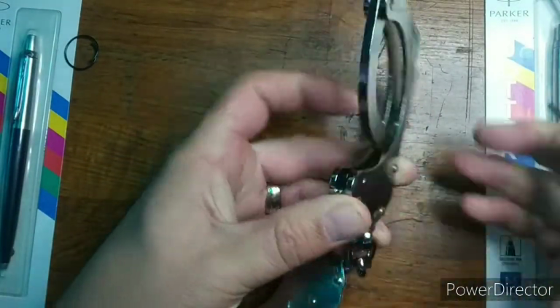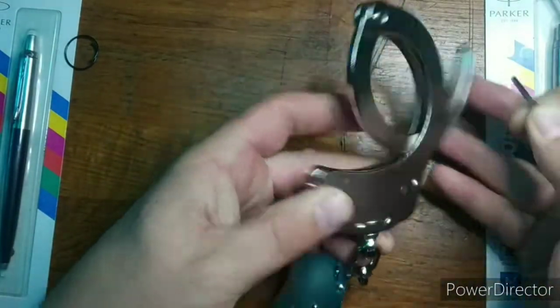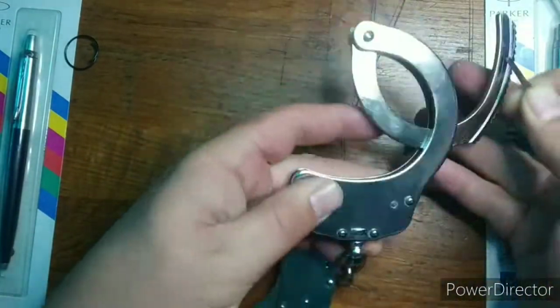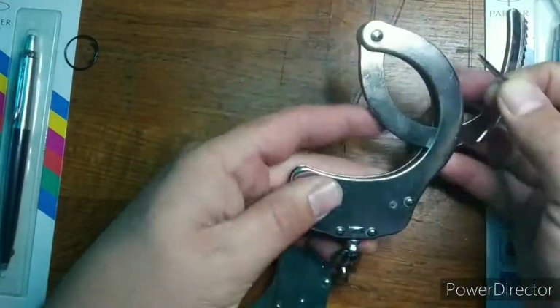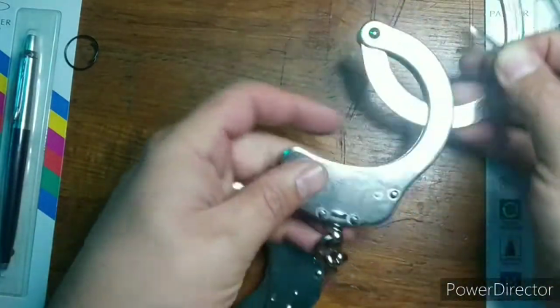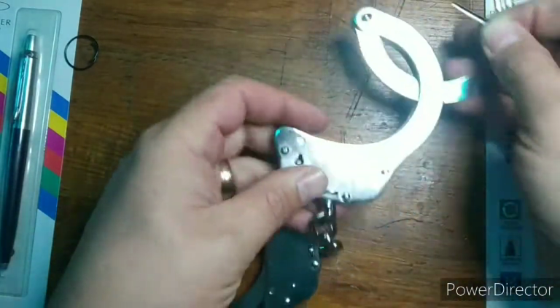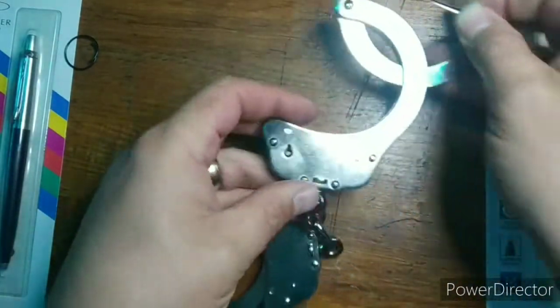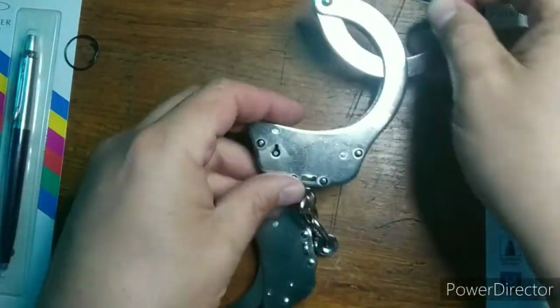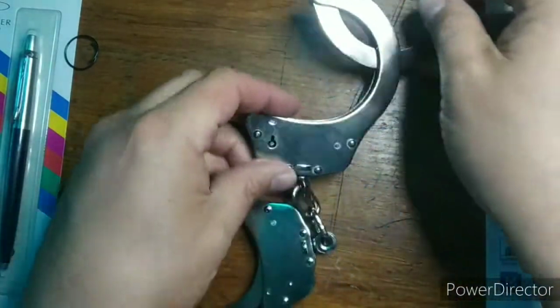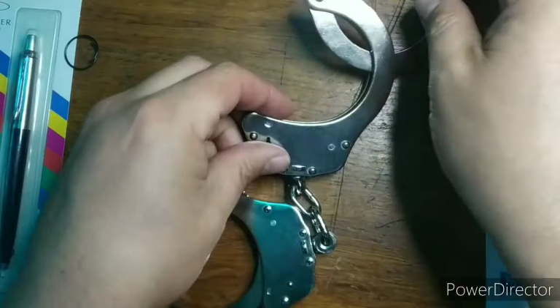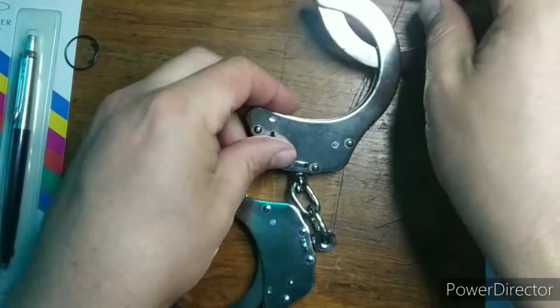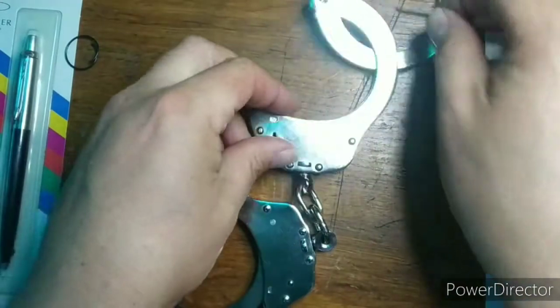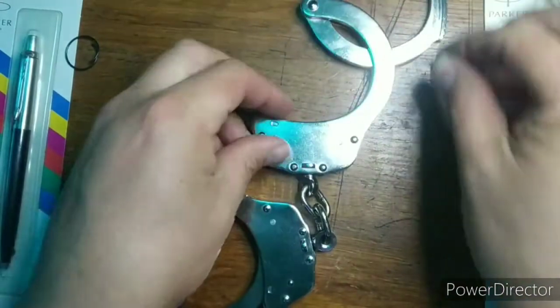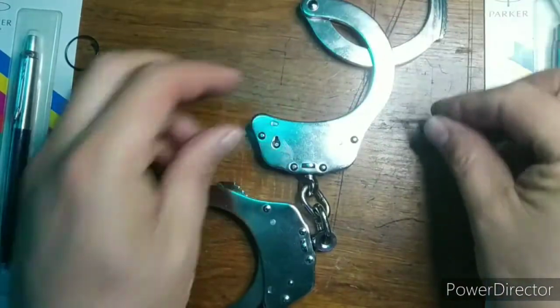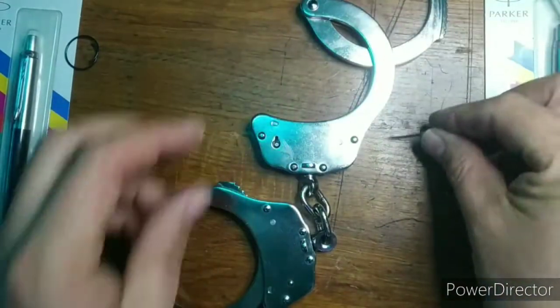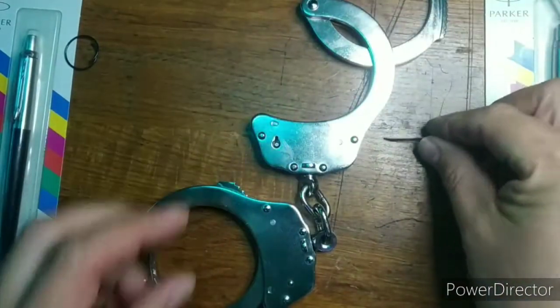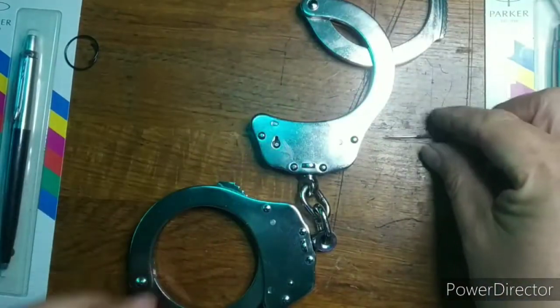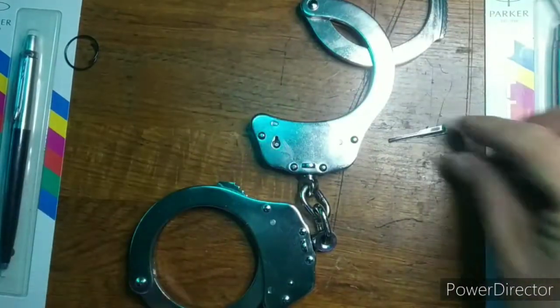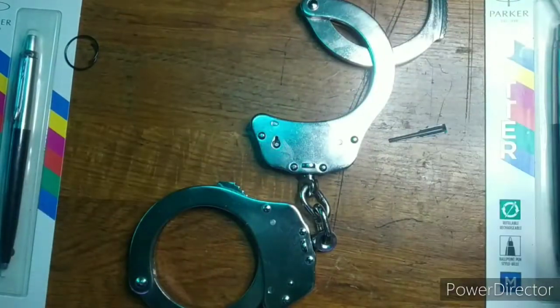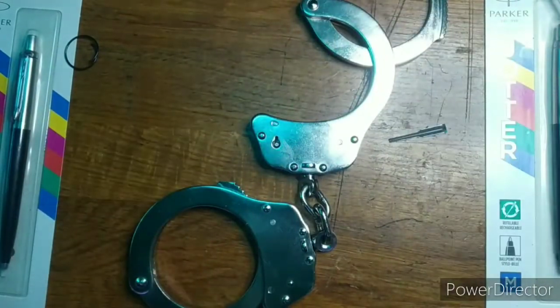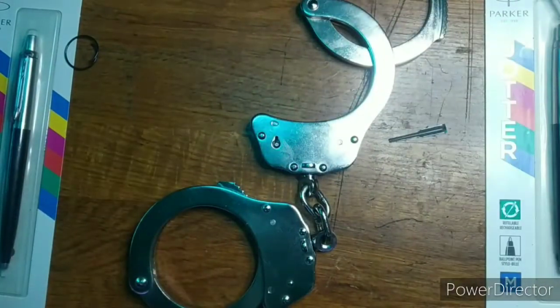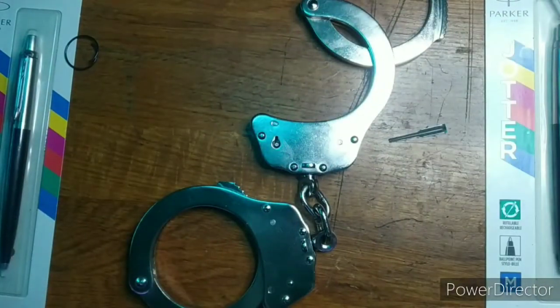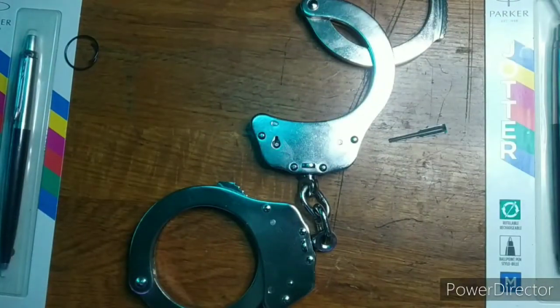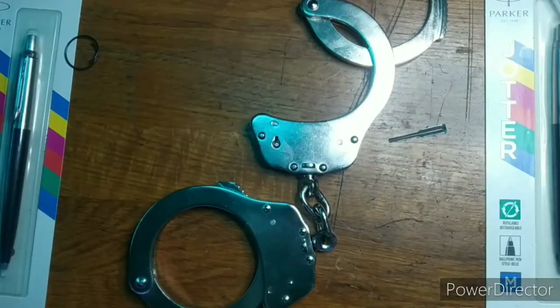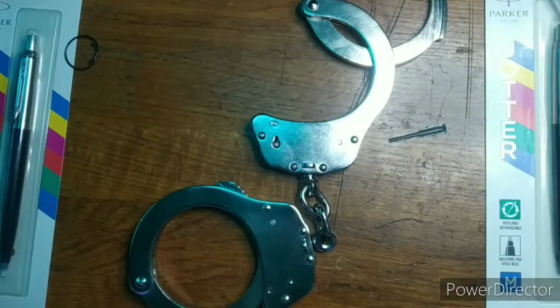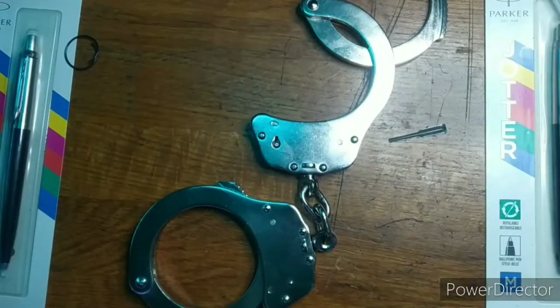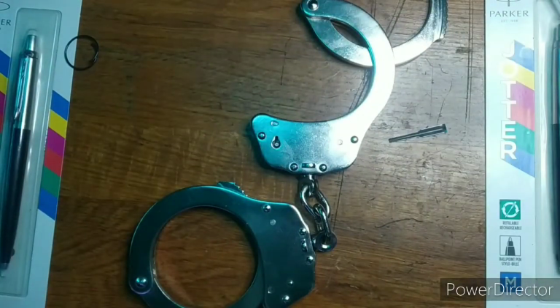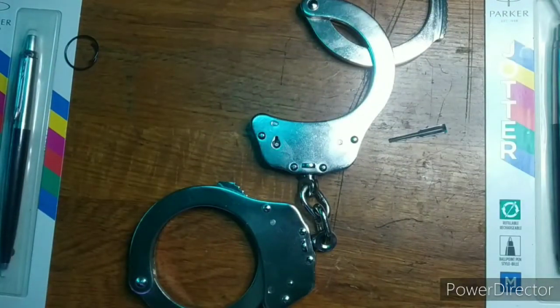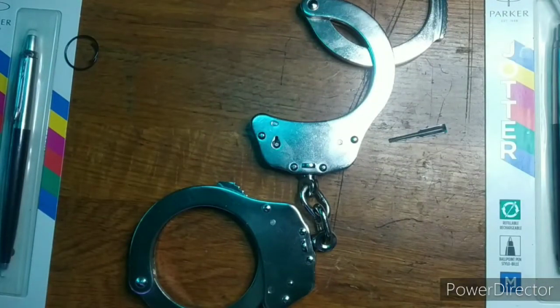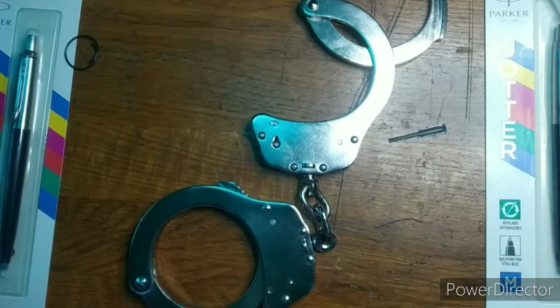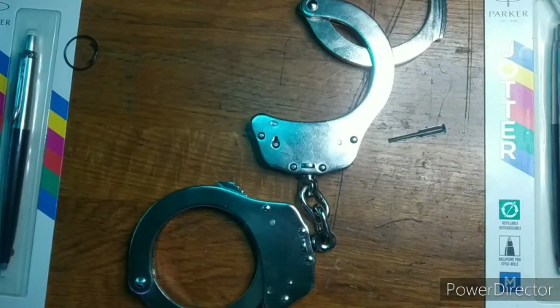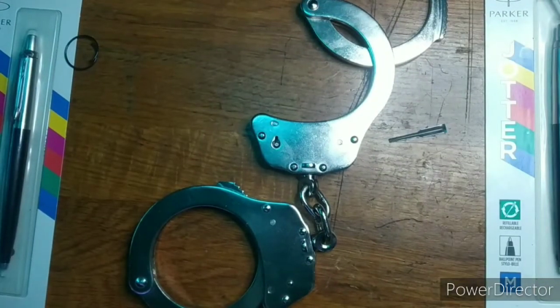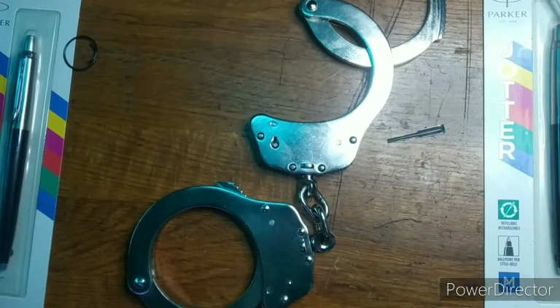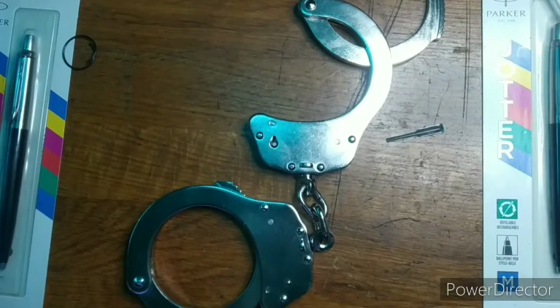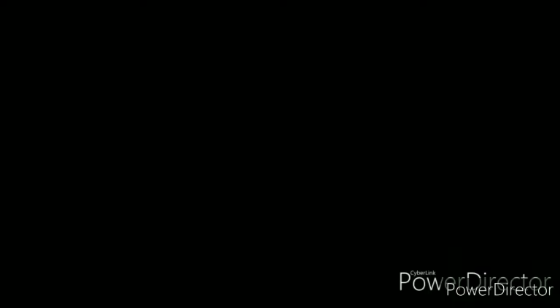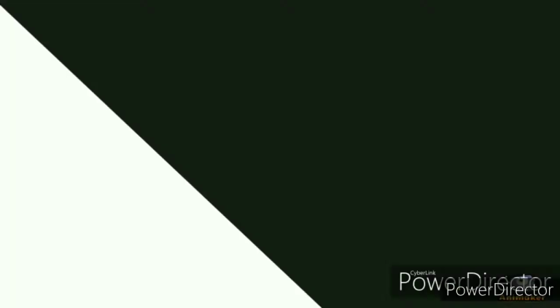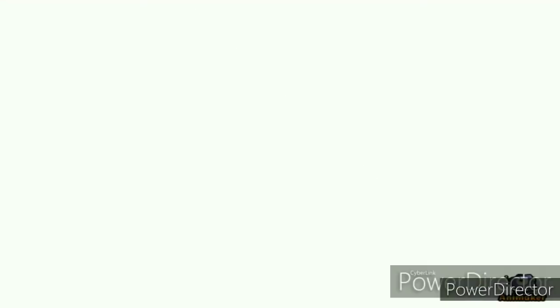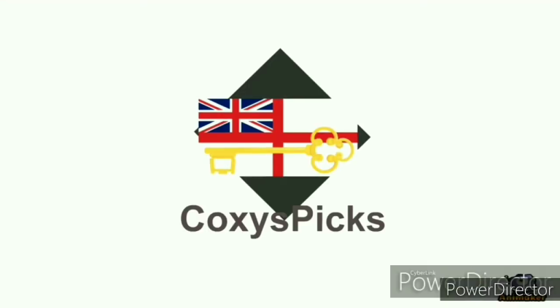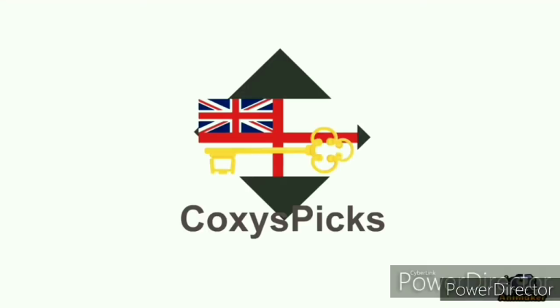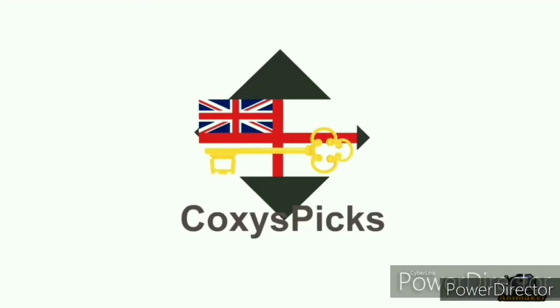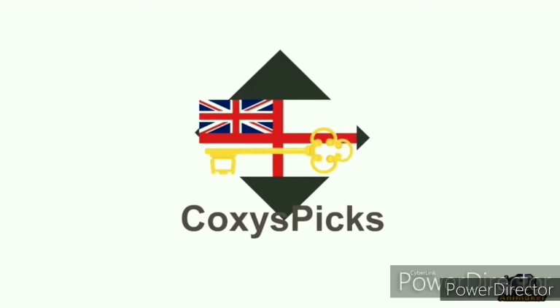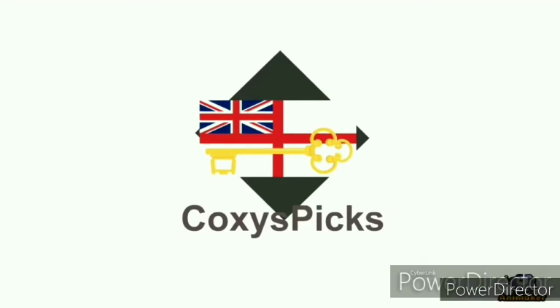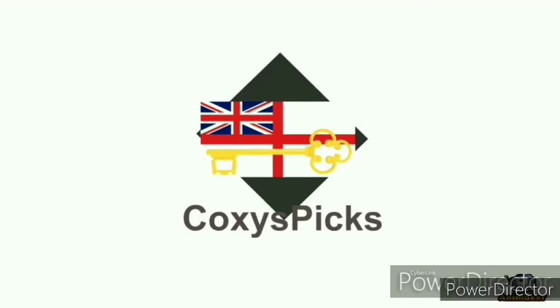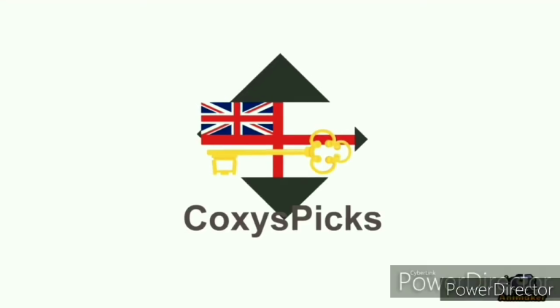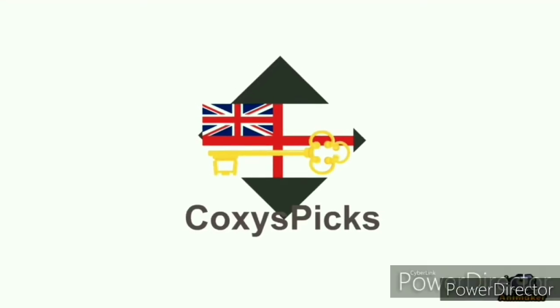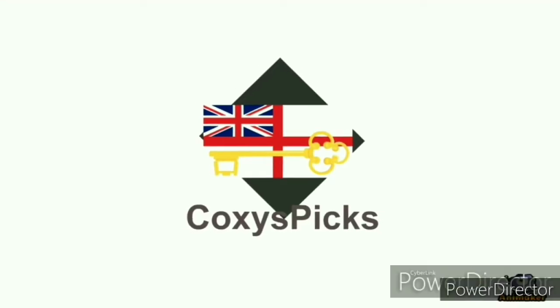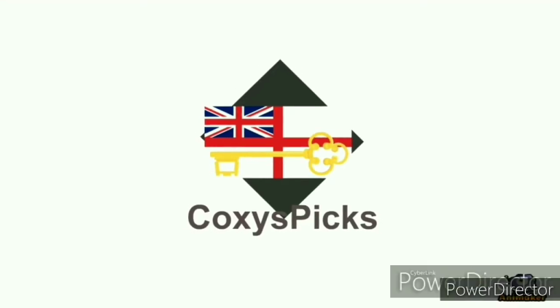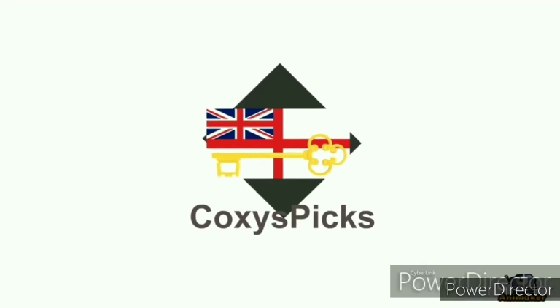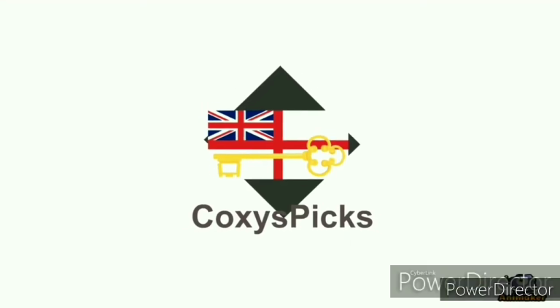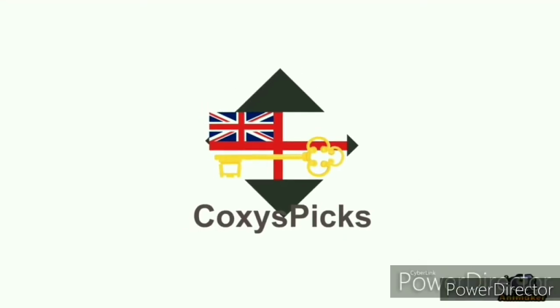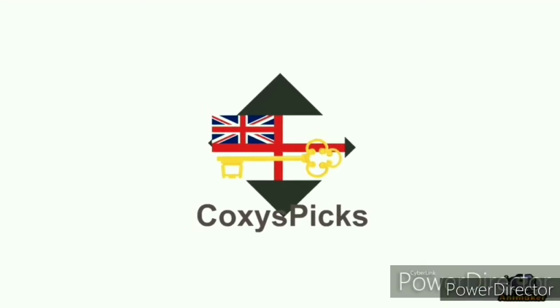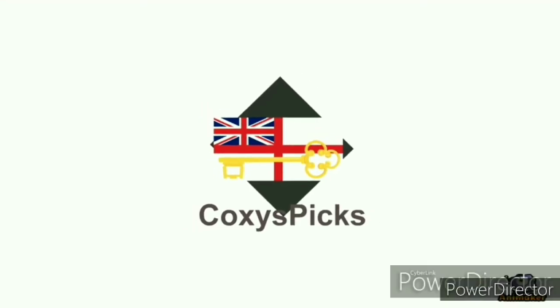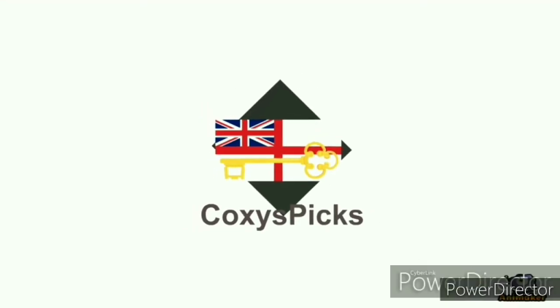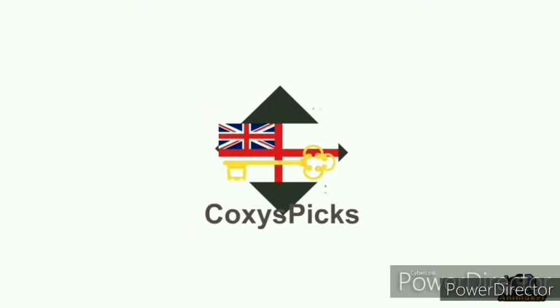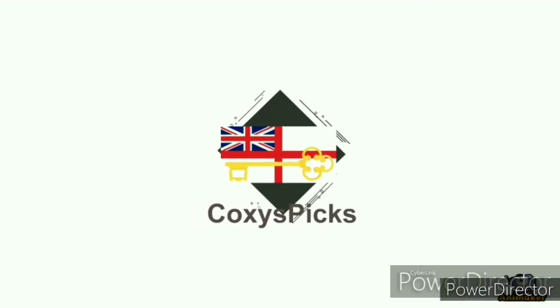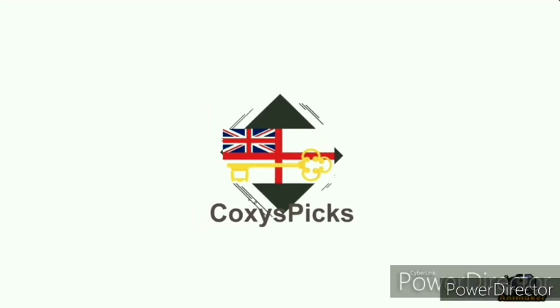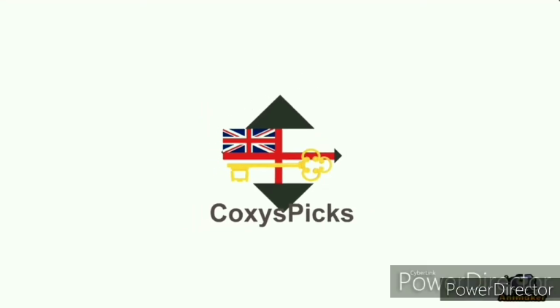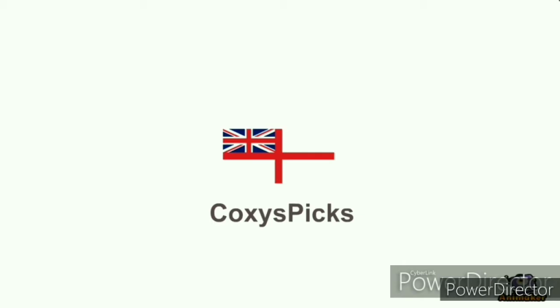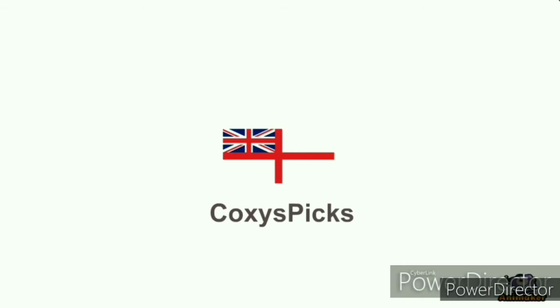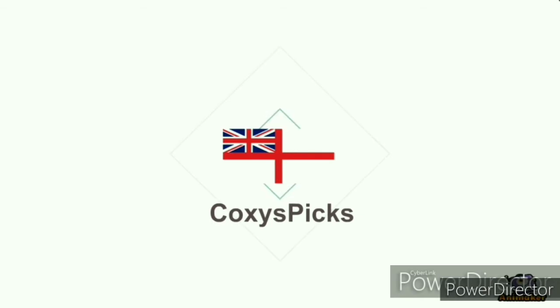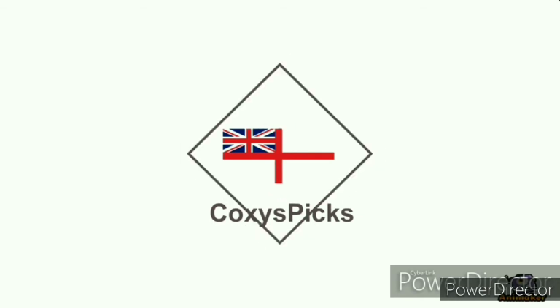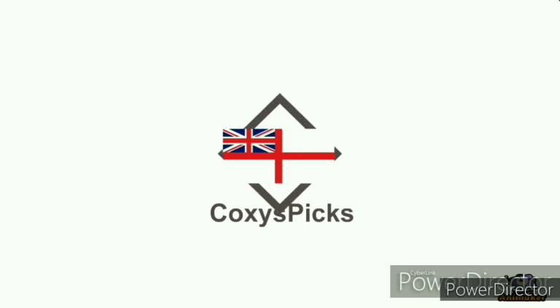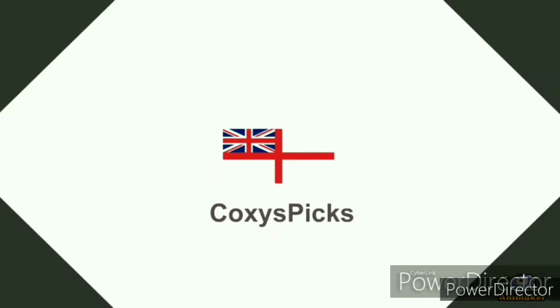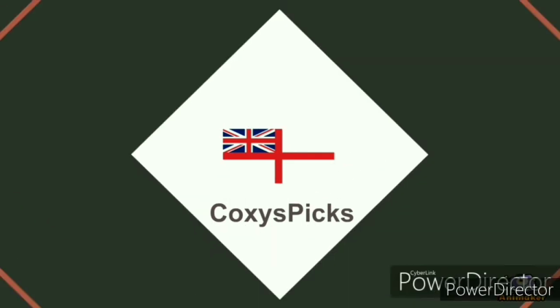The problem is the exposed mechanism proves no match for Parker. Parker 25, cuffs 0.